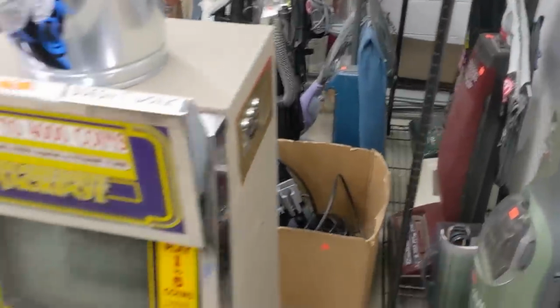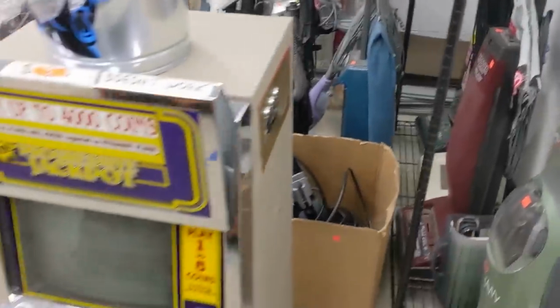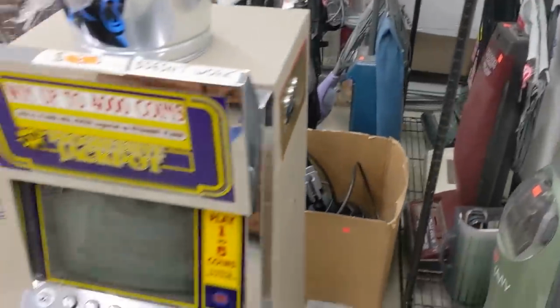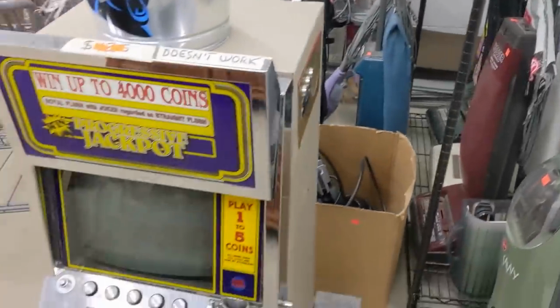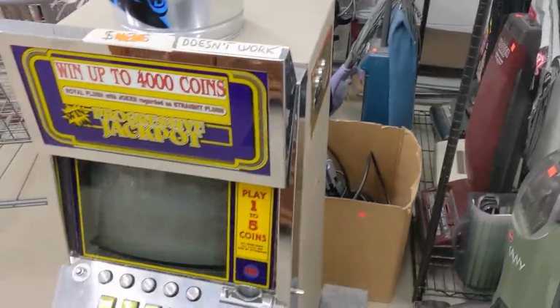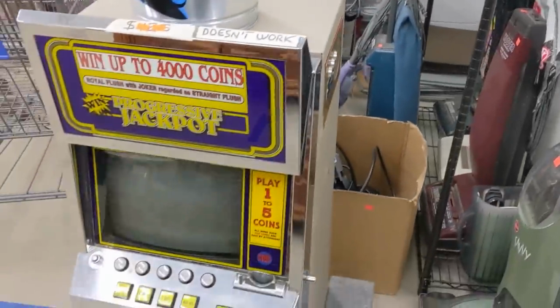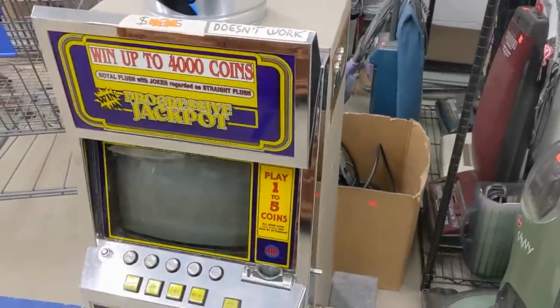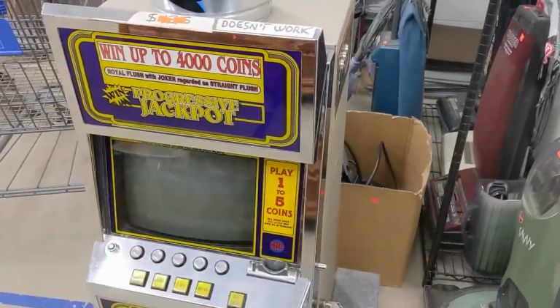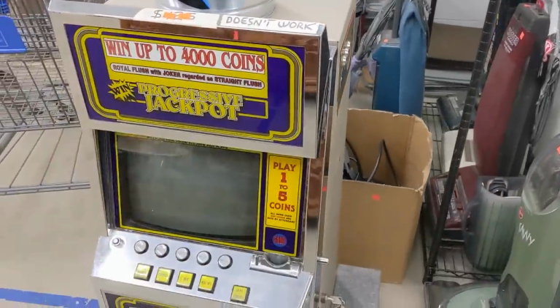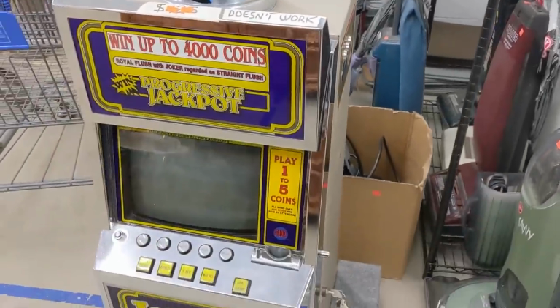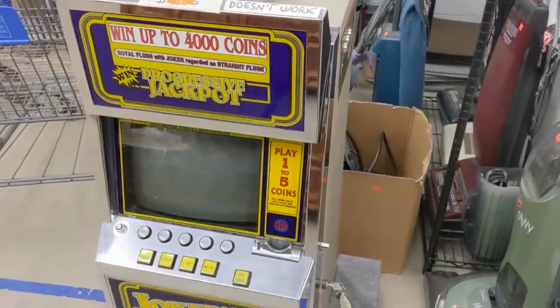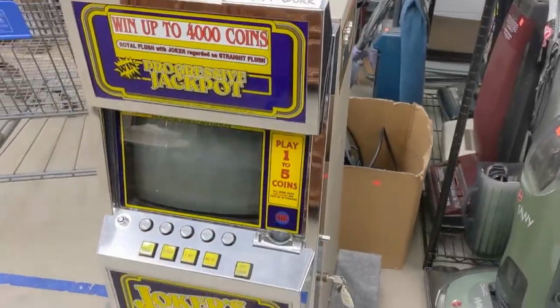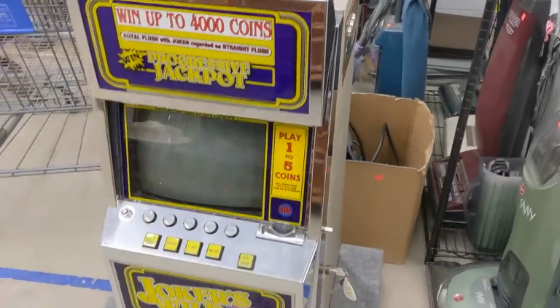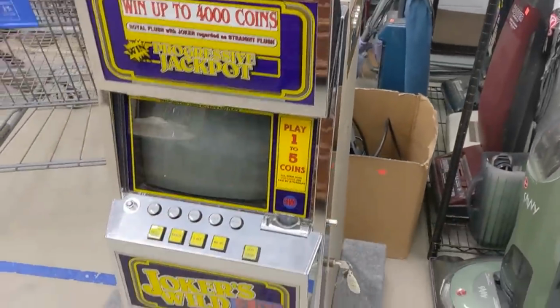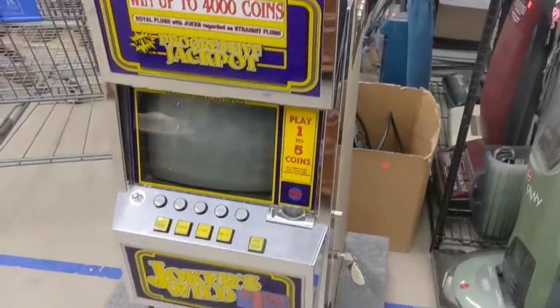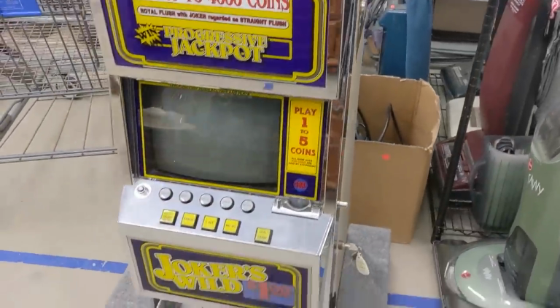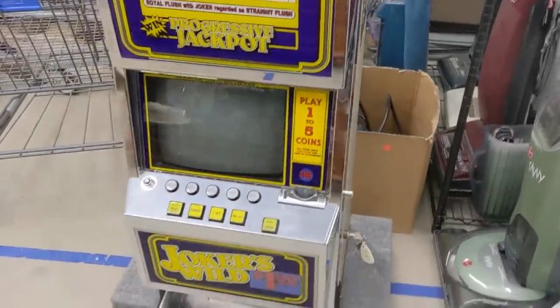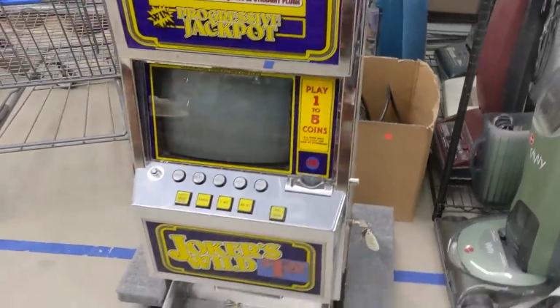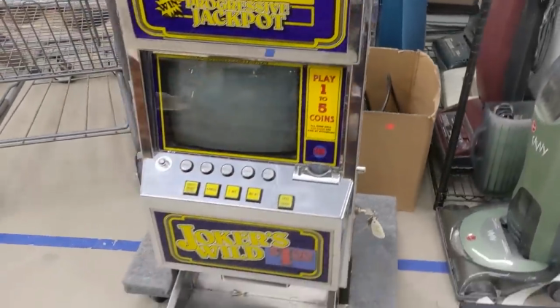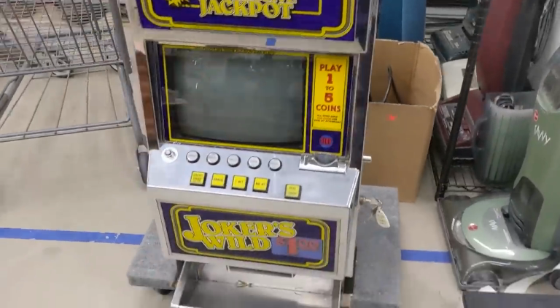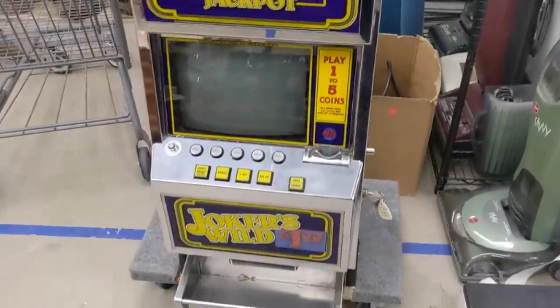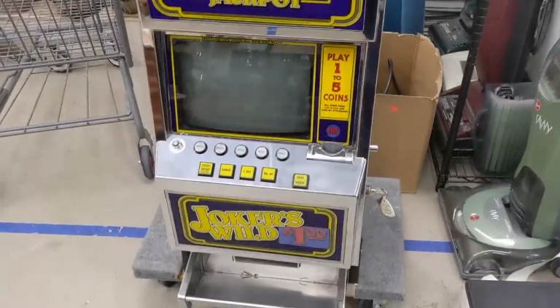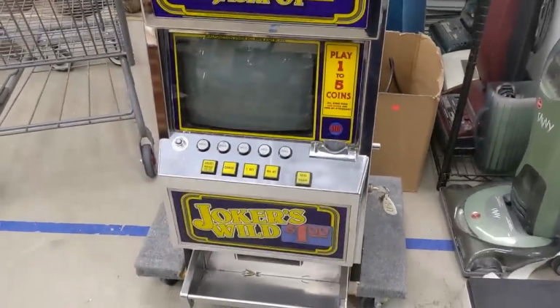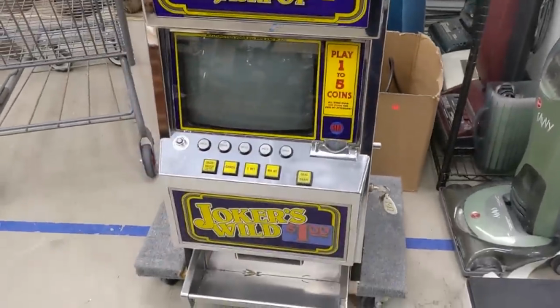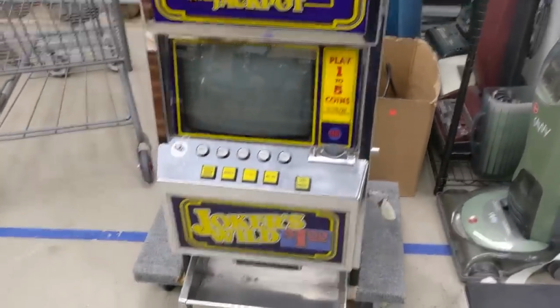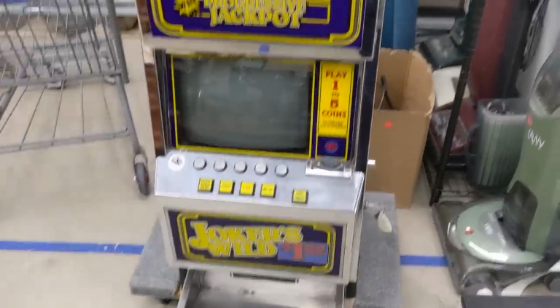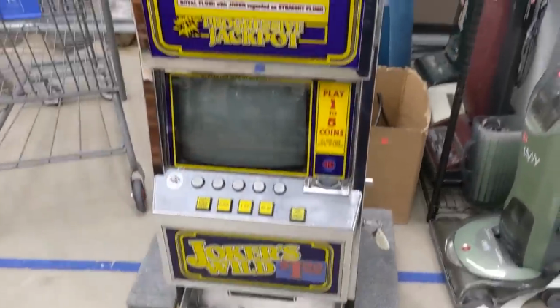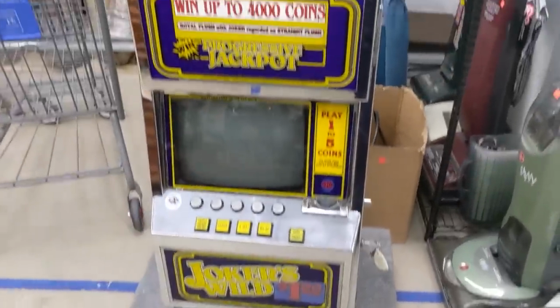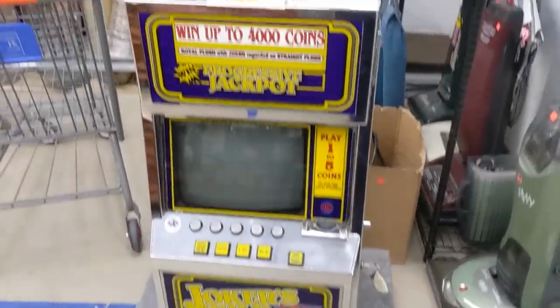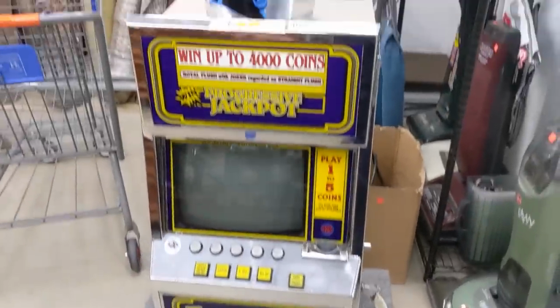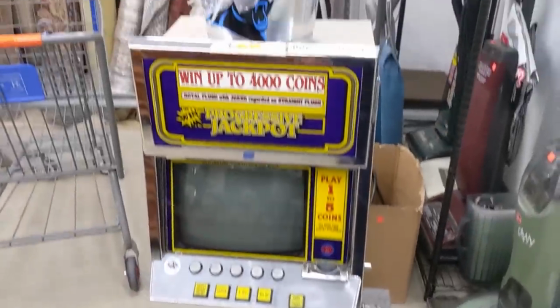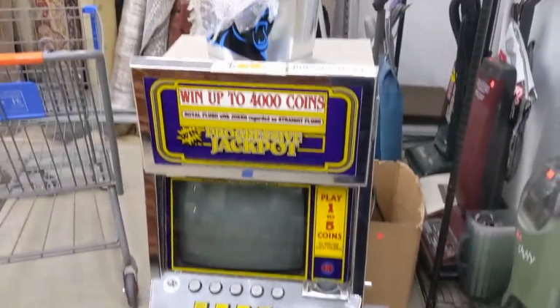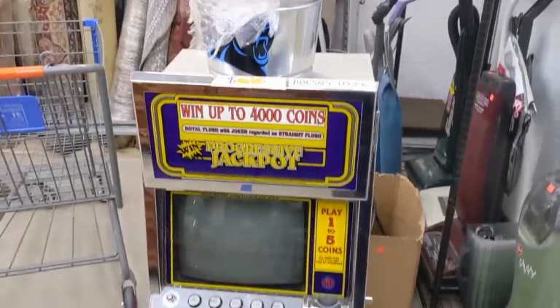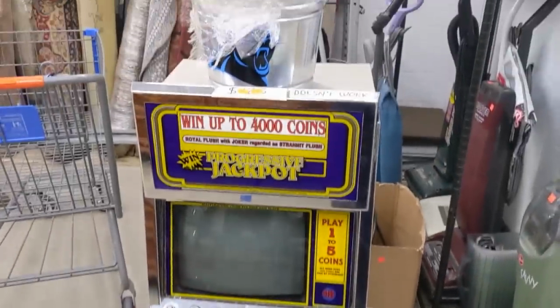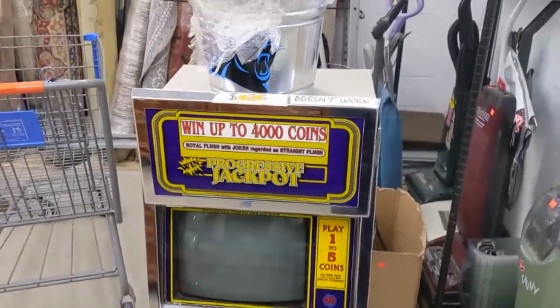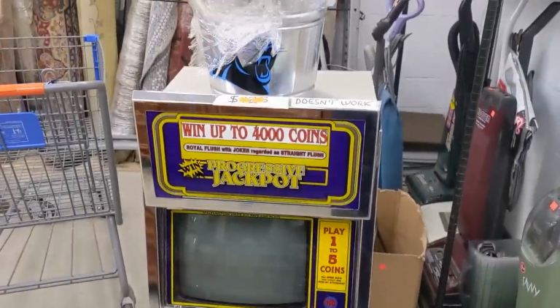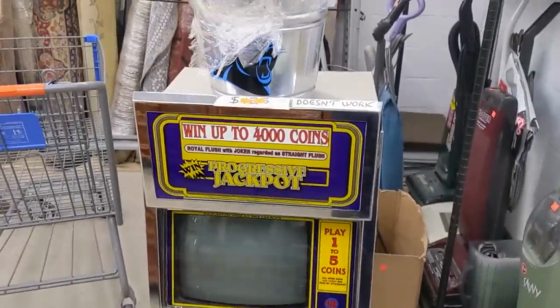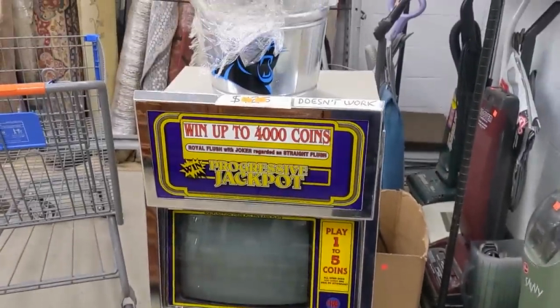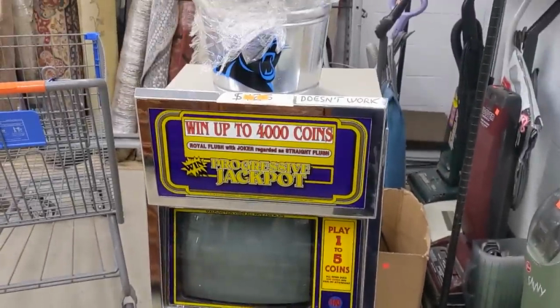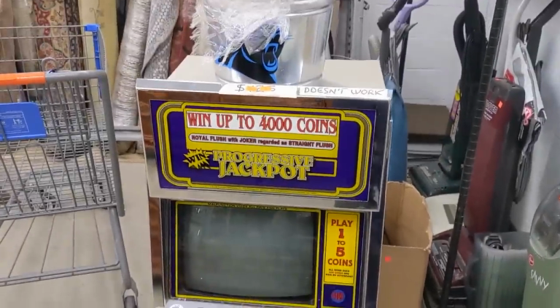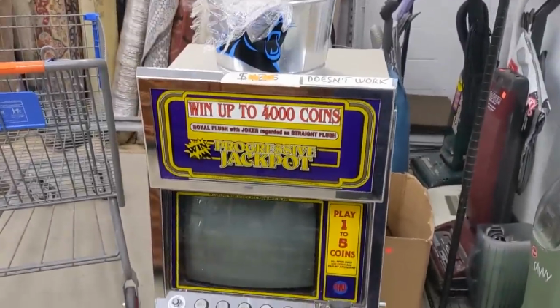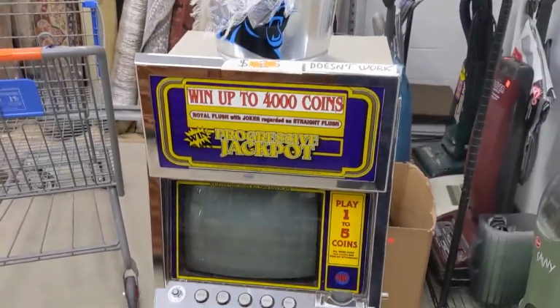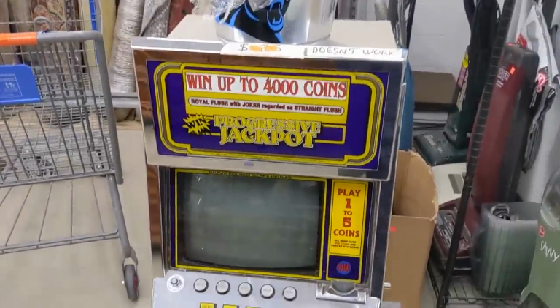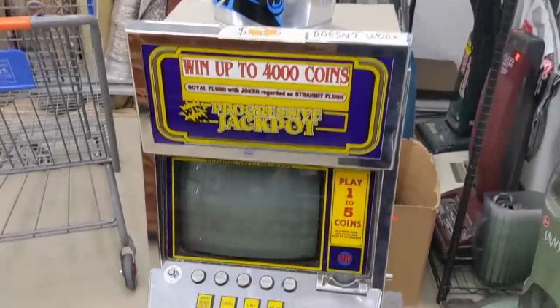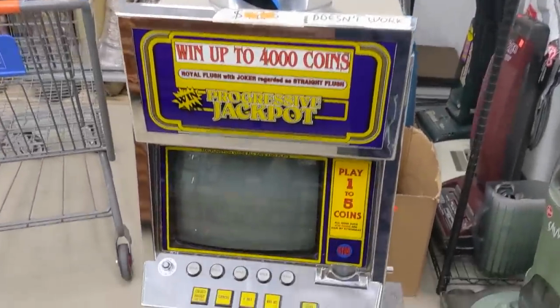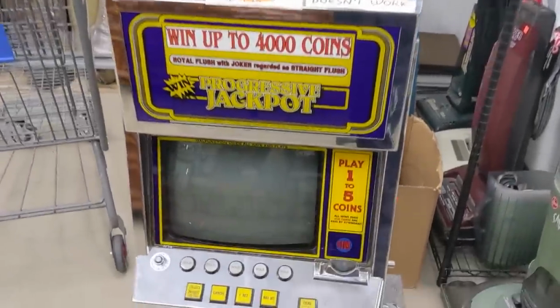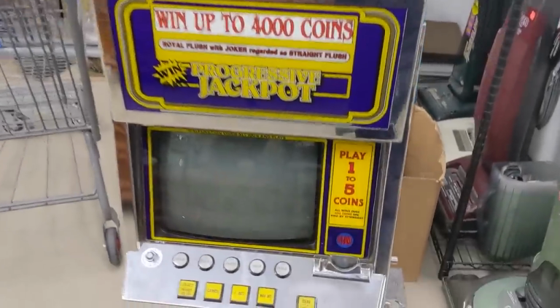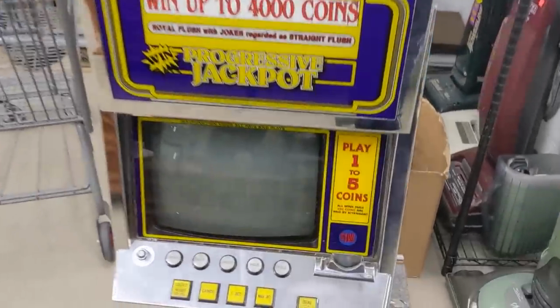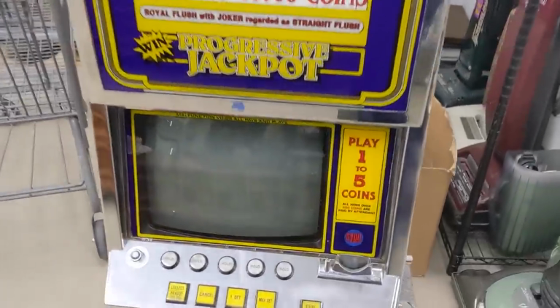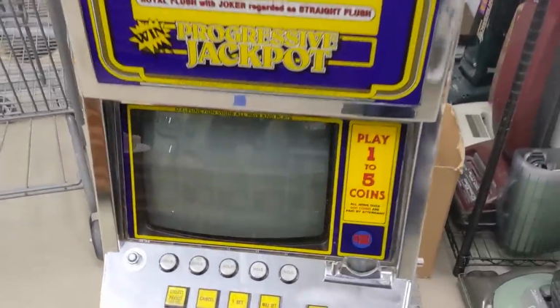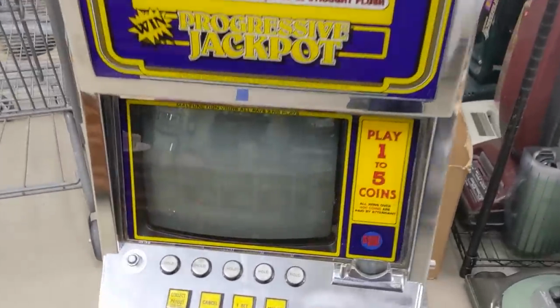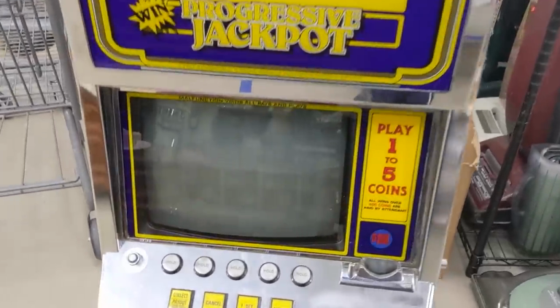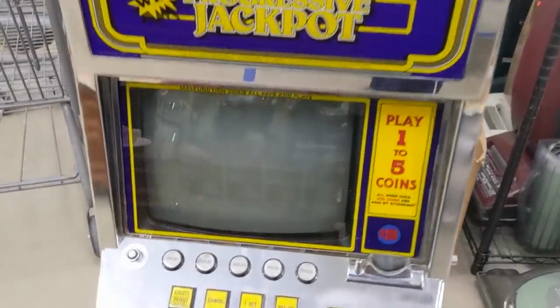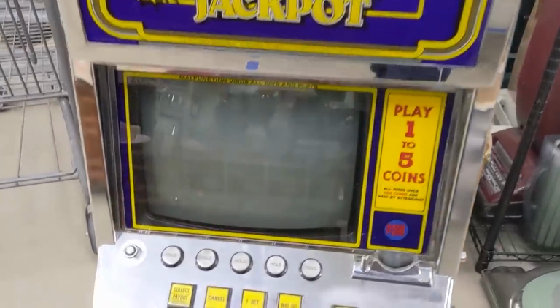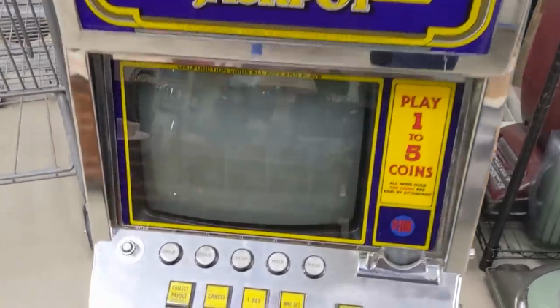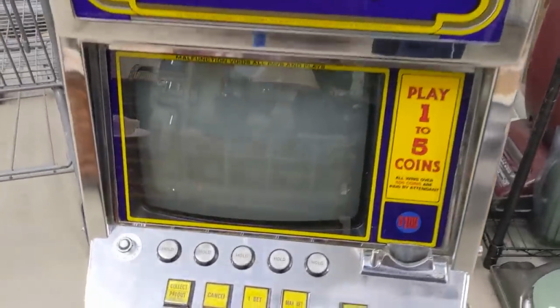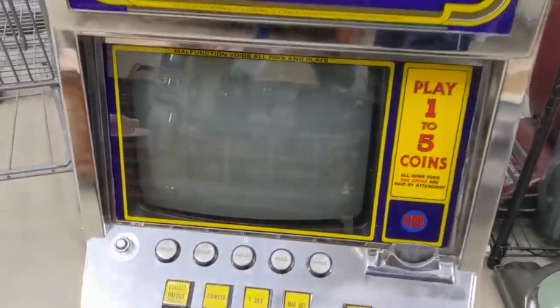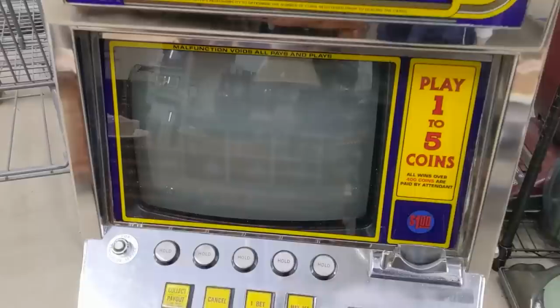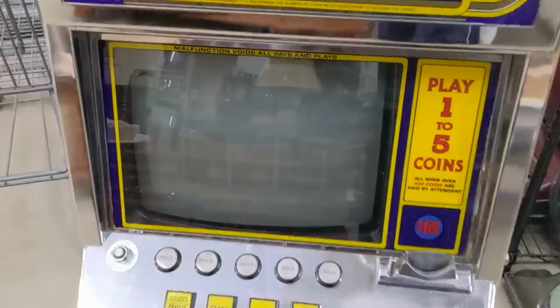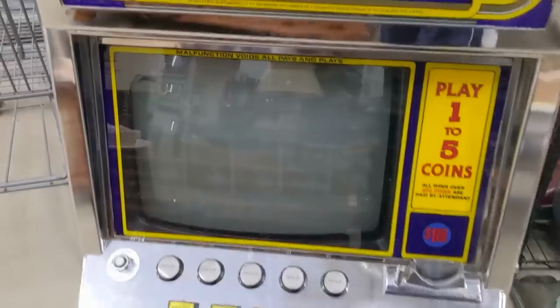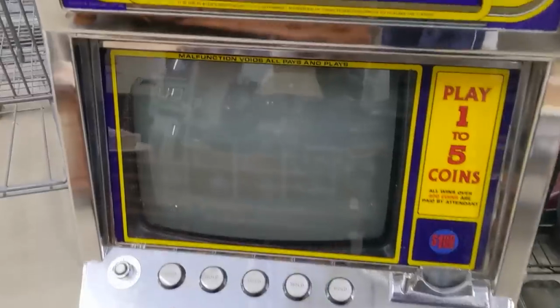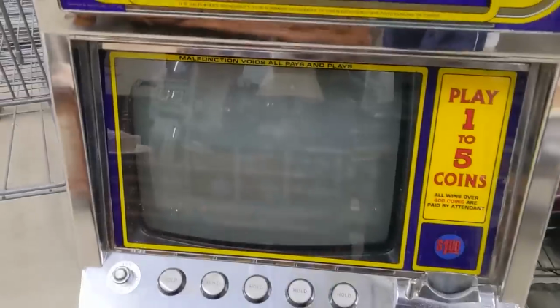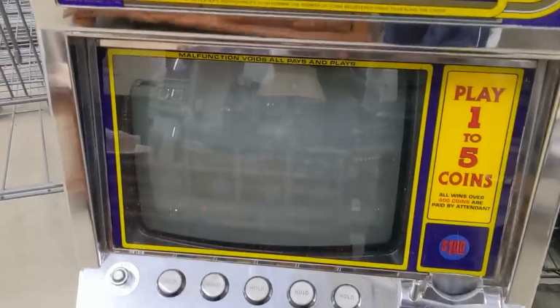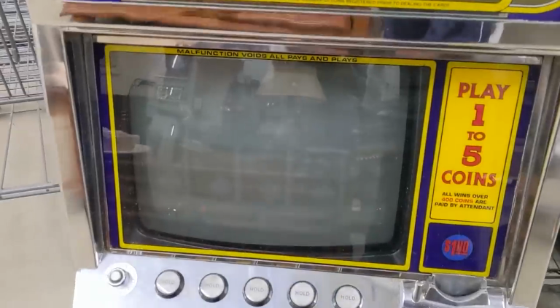At home amongst the vacuum cleaners is this full-size video slot machine with a CRT. Check out that burn-in.